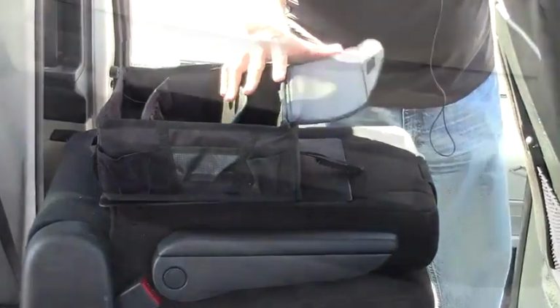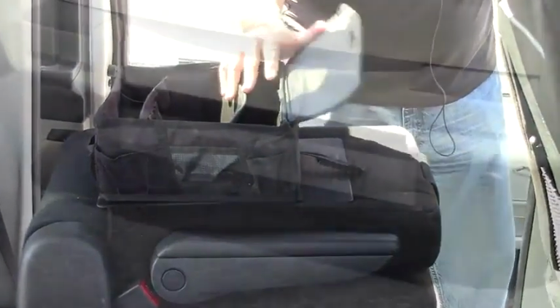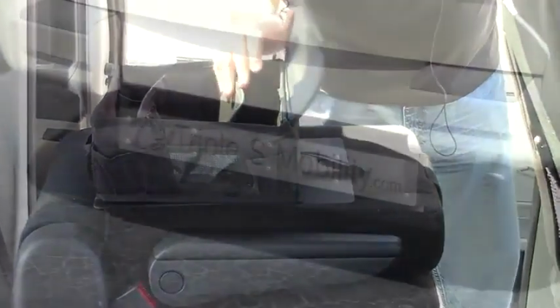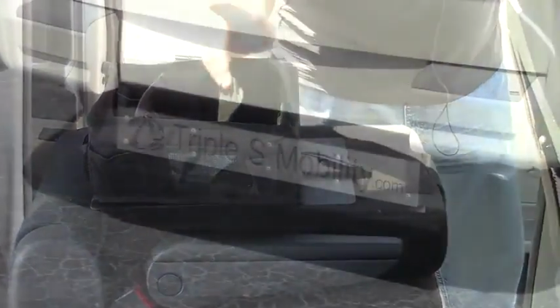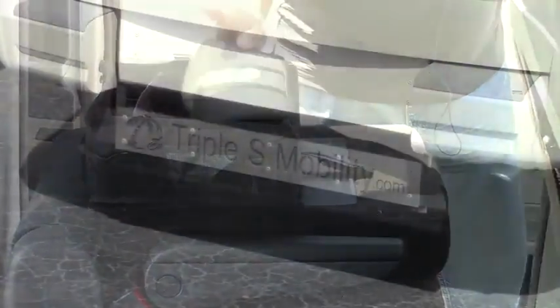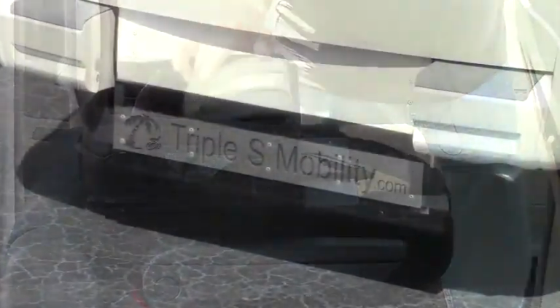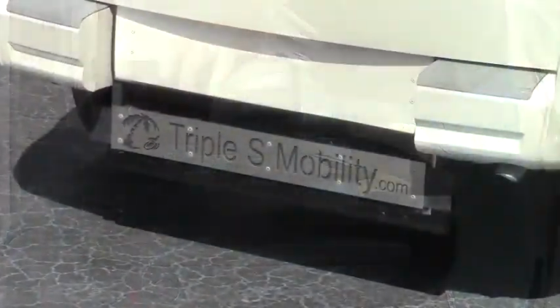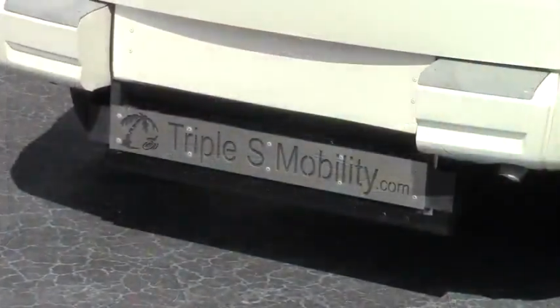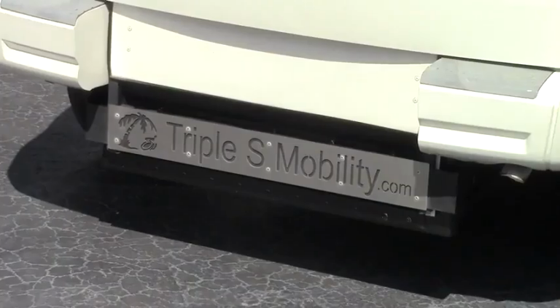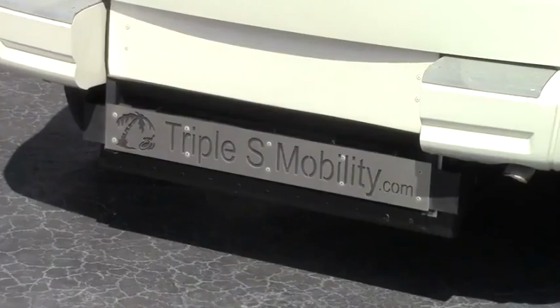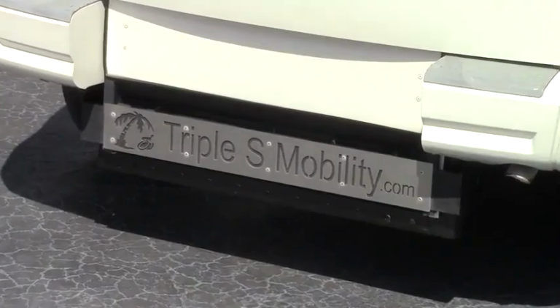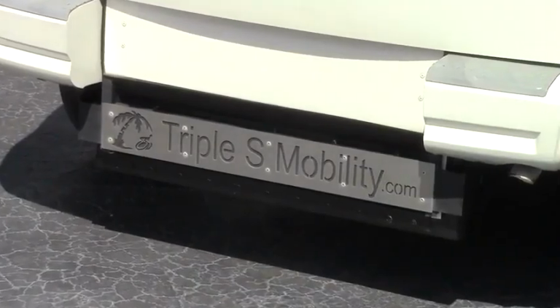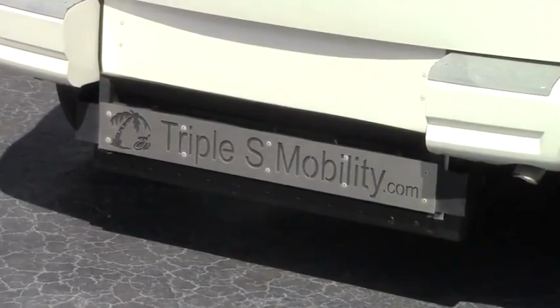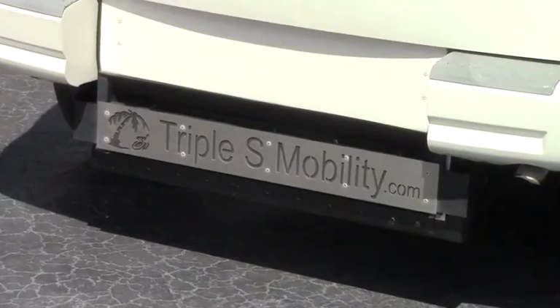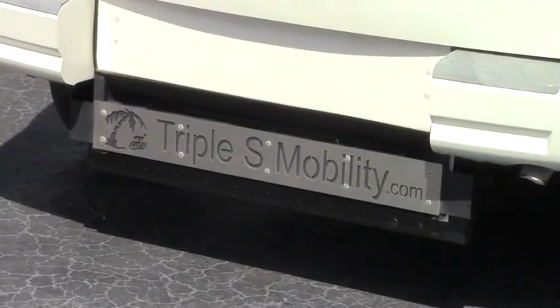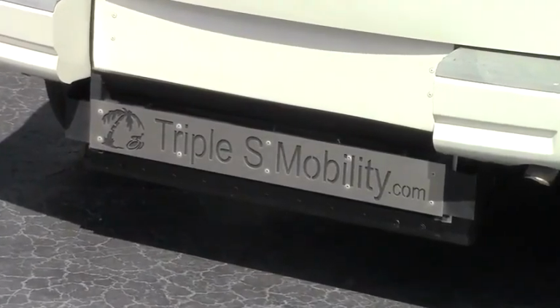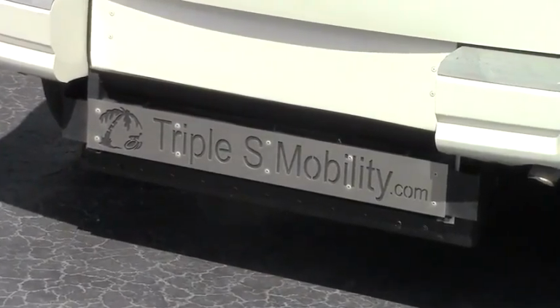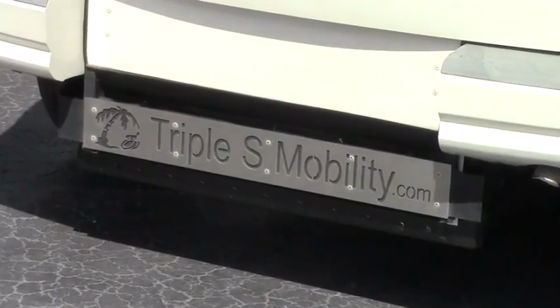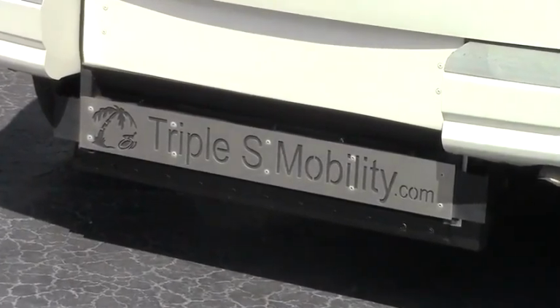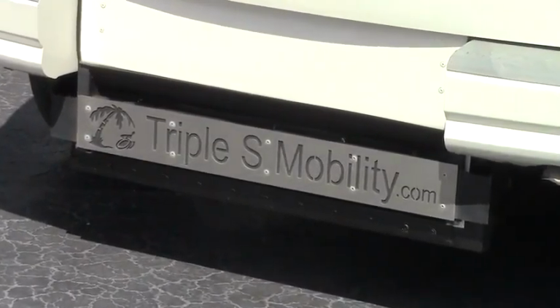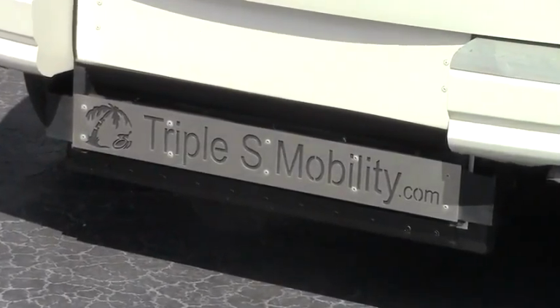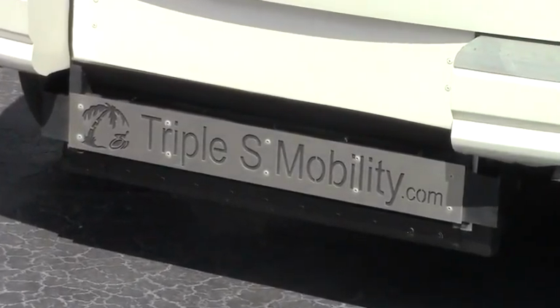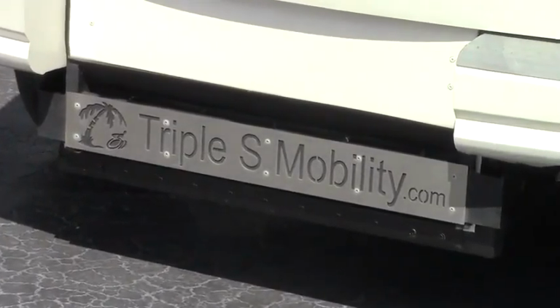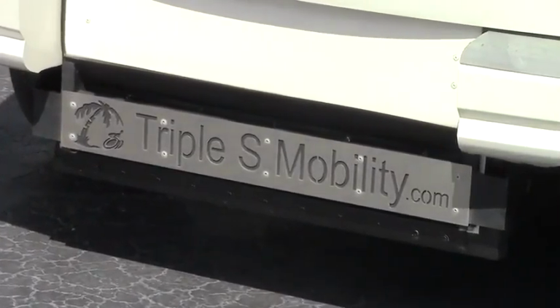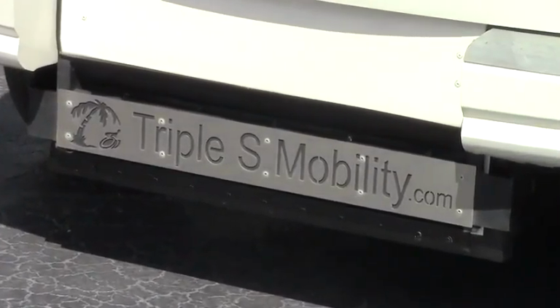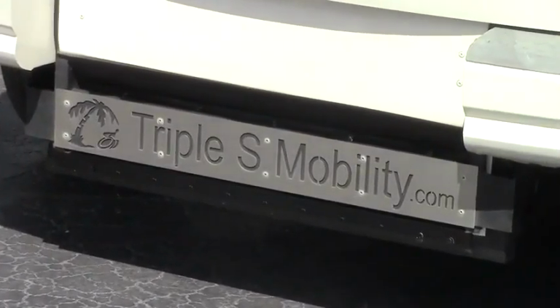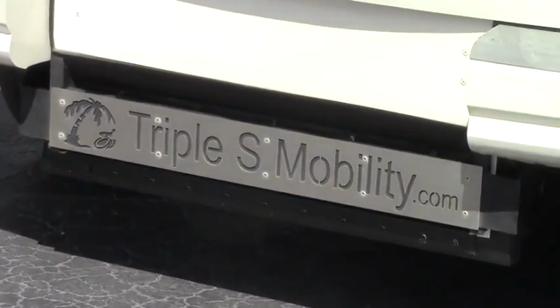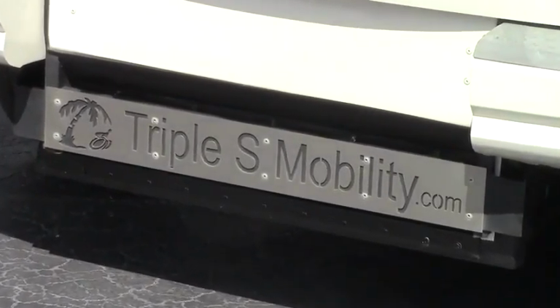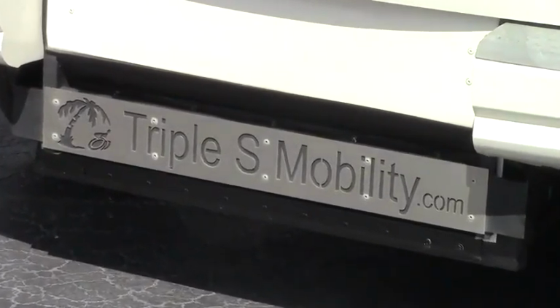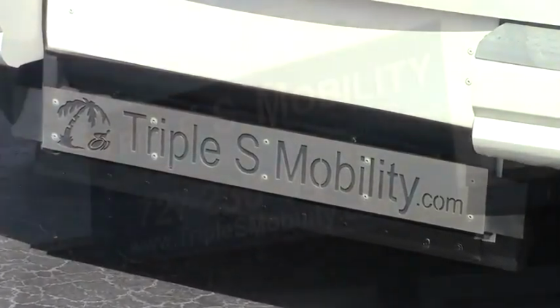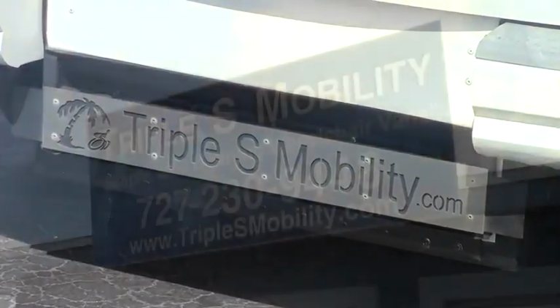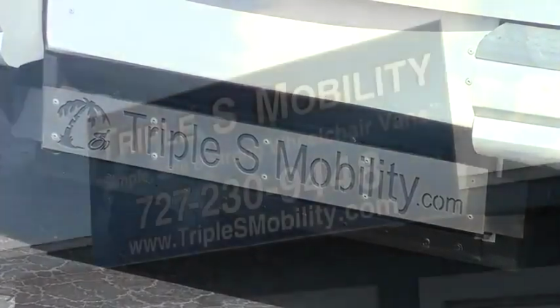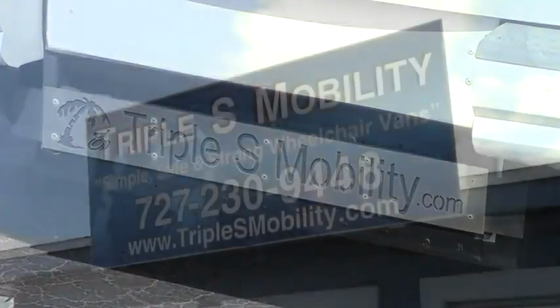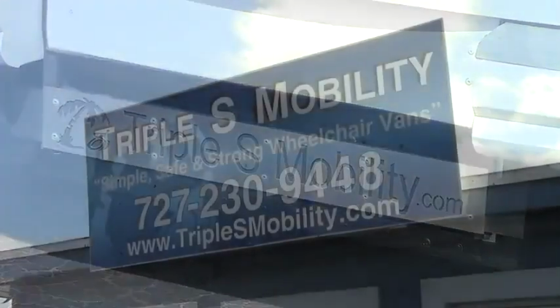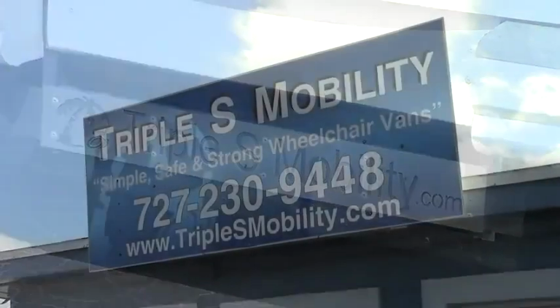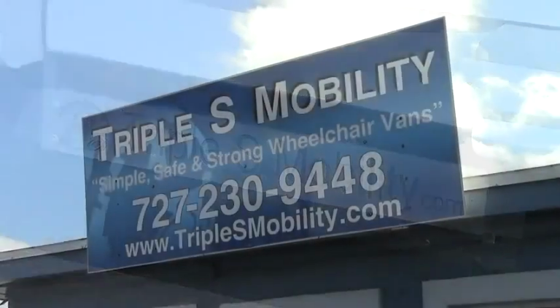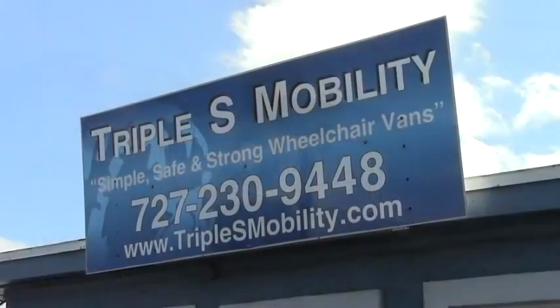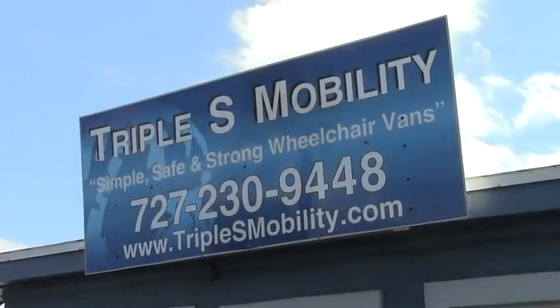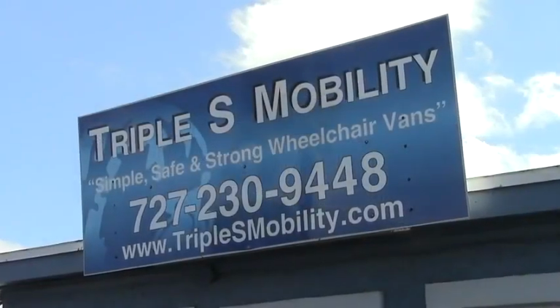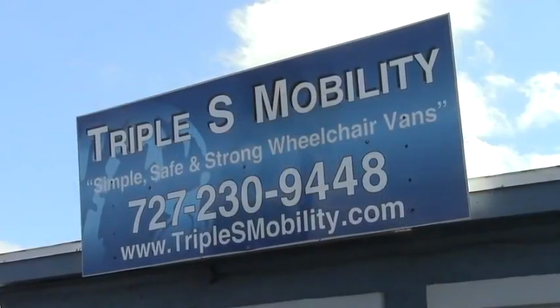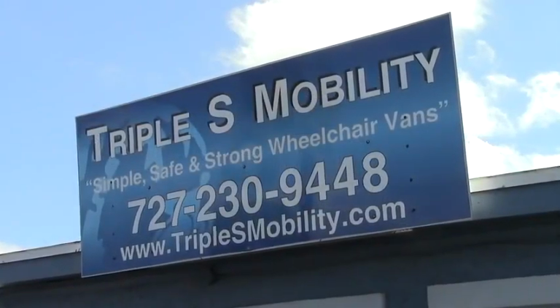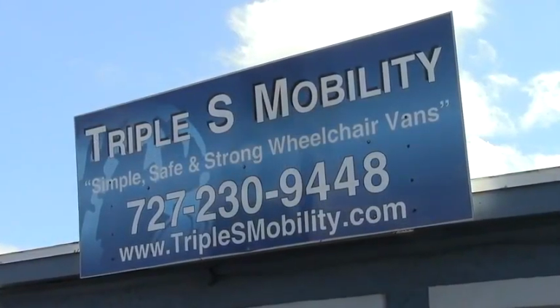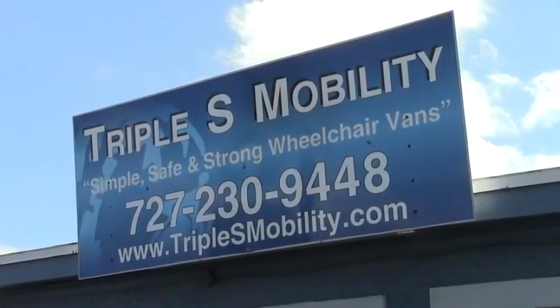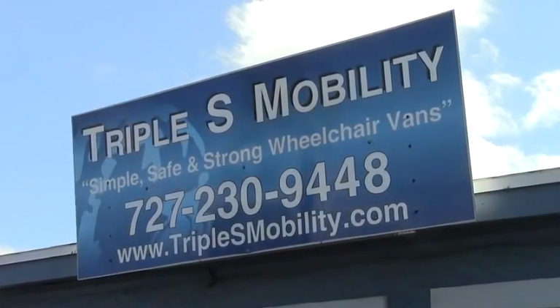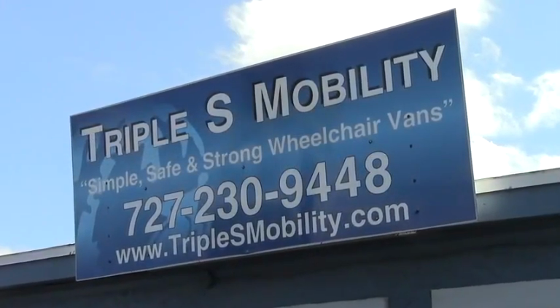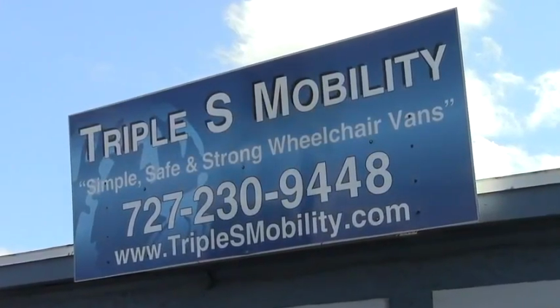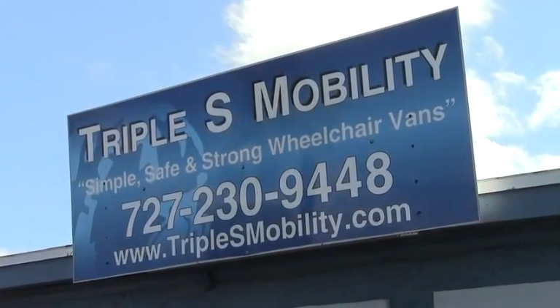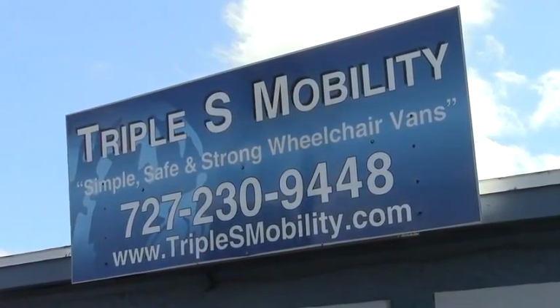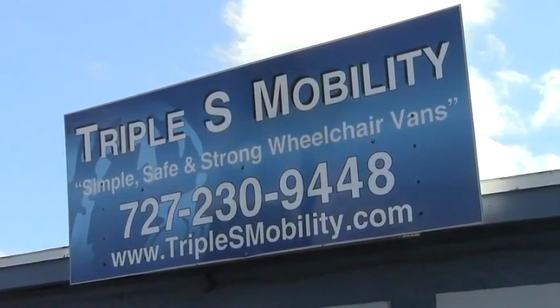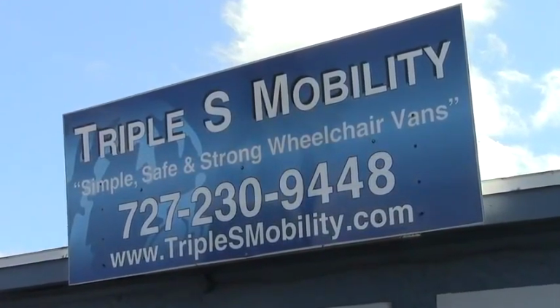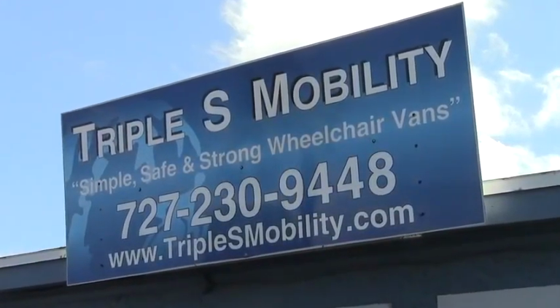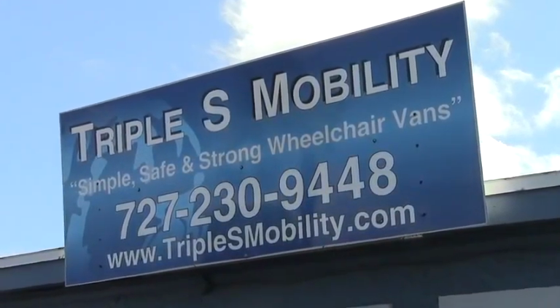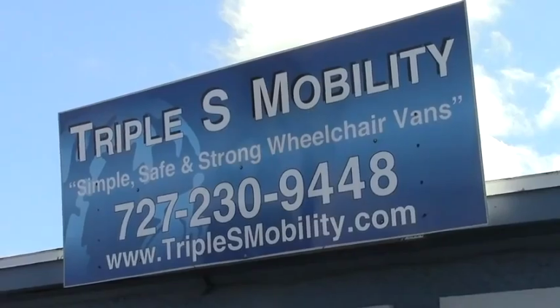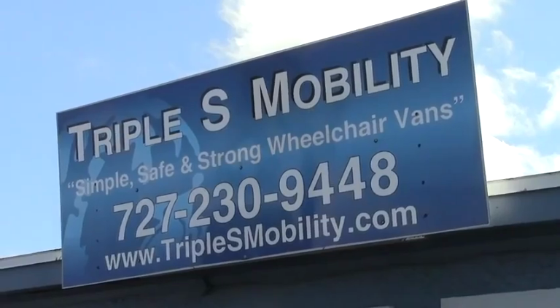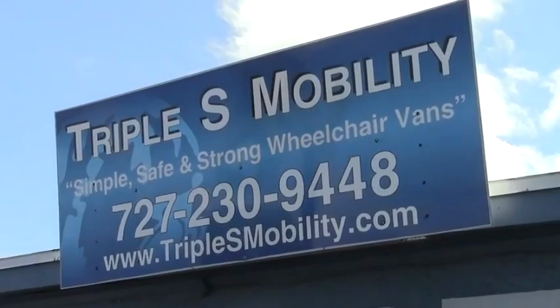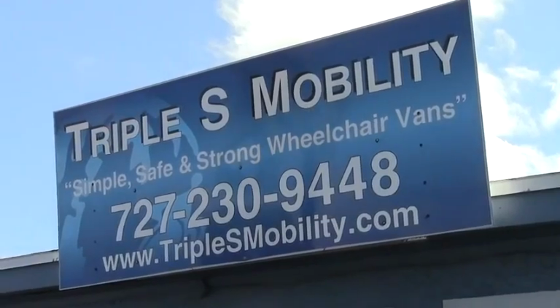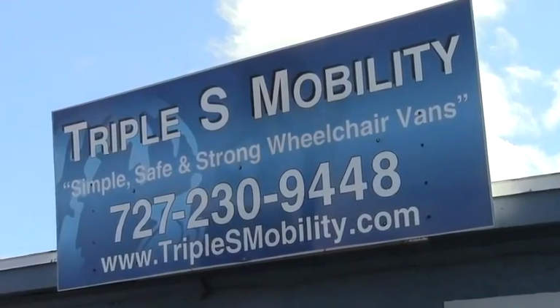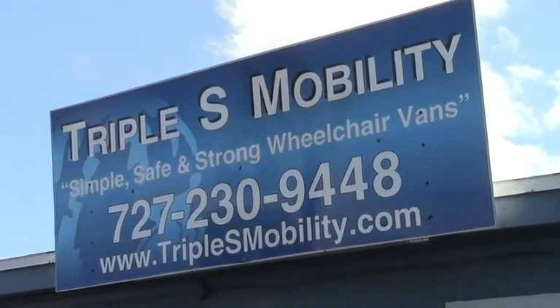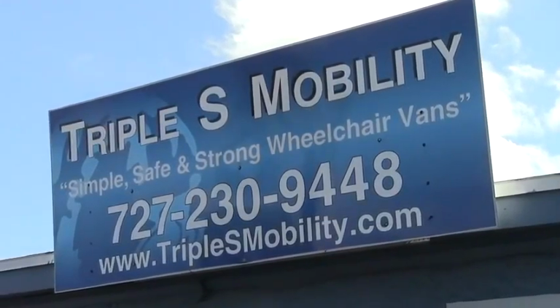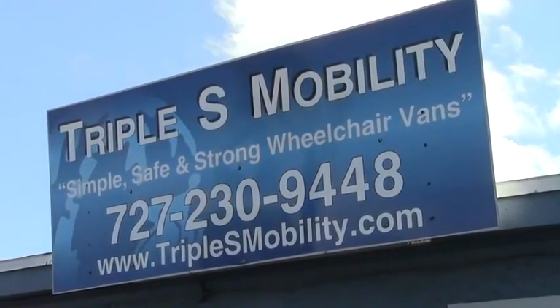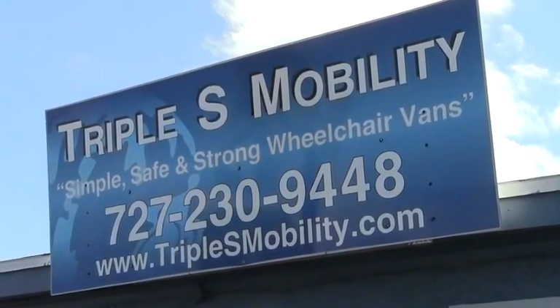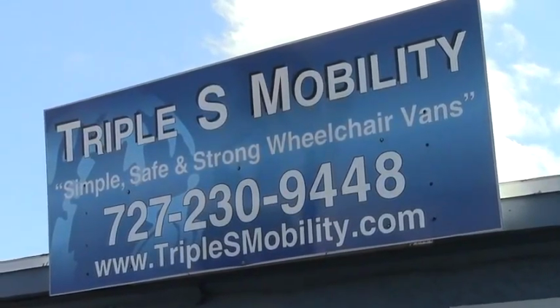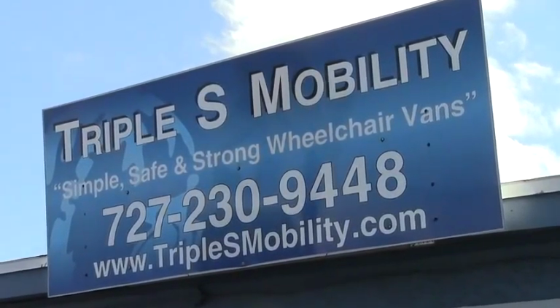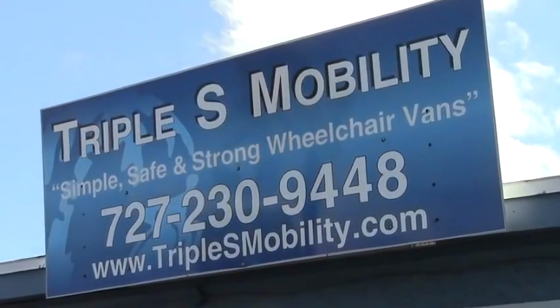At Triple S Mobility, we are constantly improving and evolving our products to suit our customers' wants and needs.